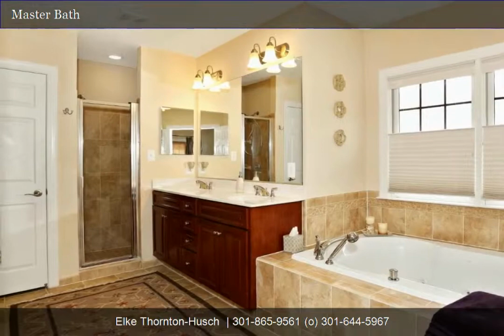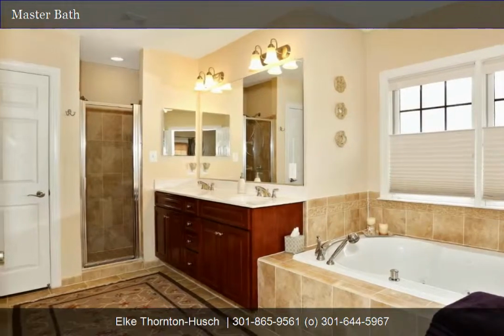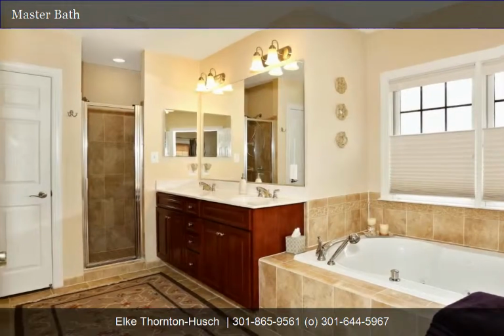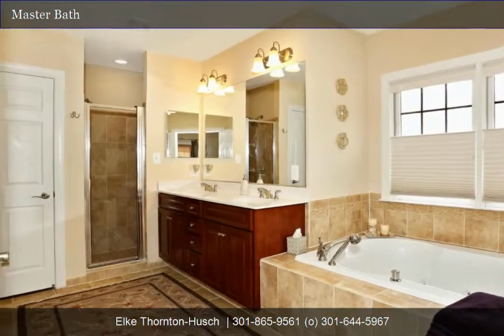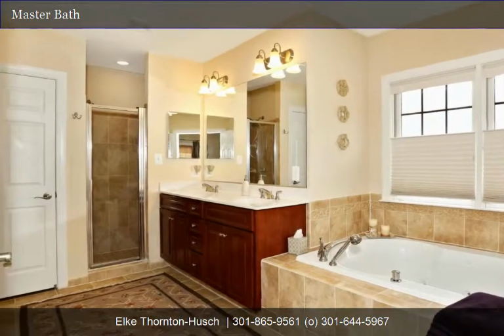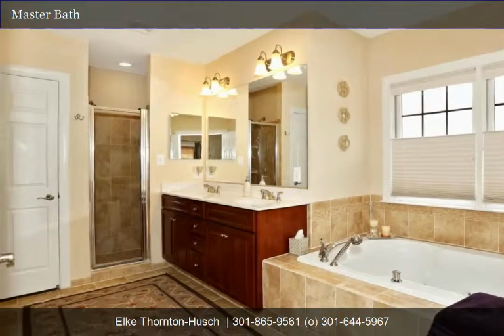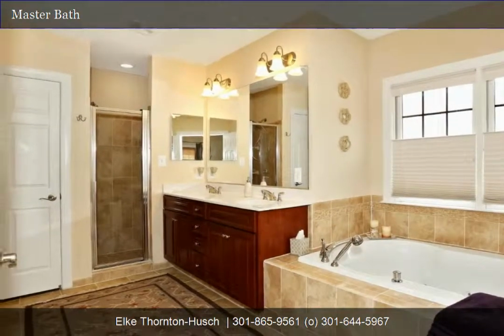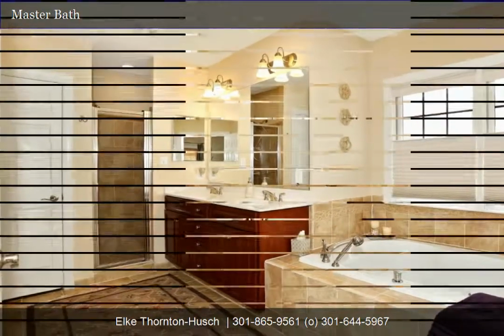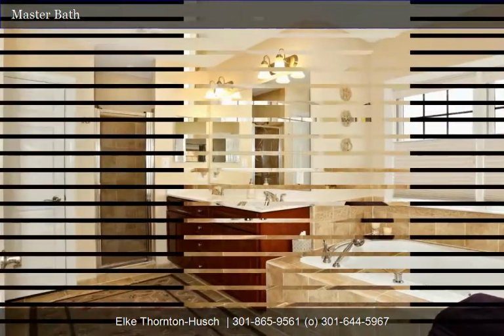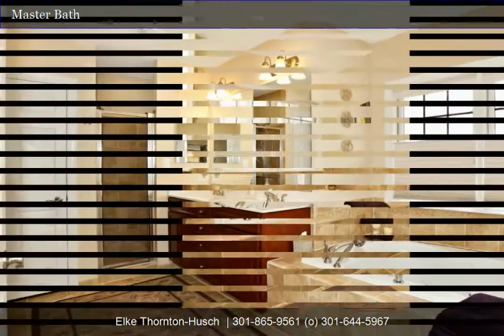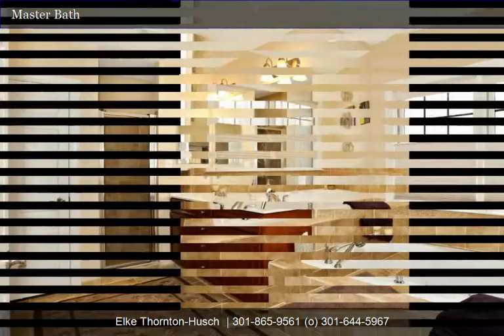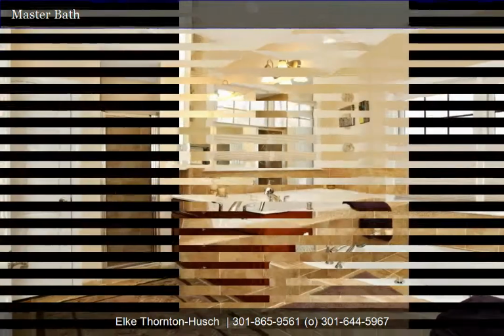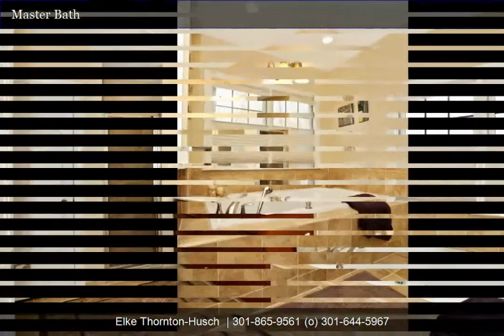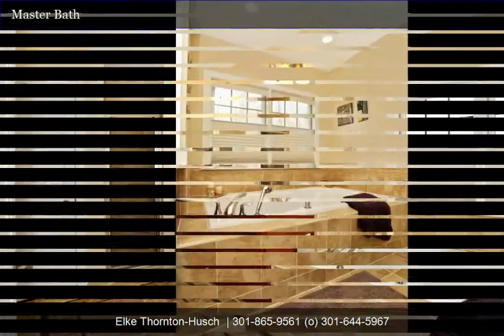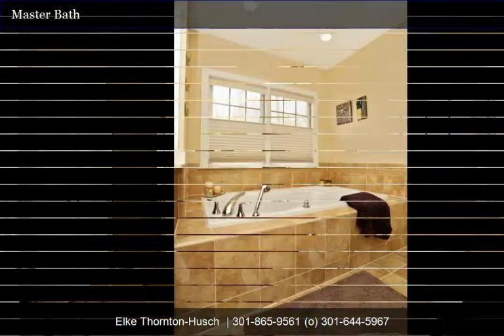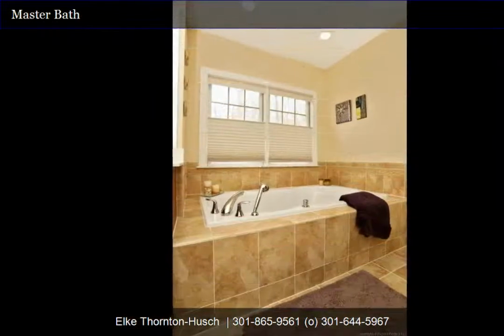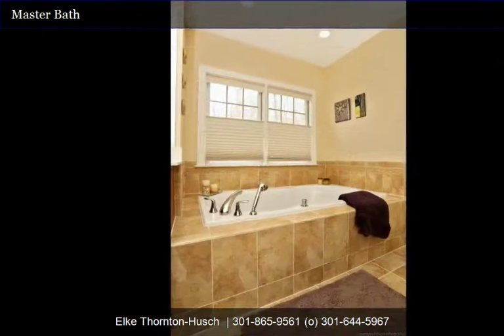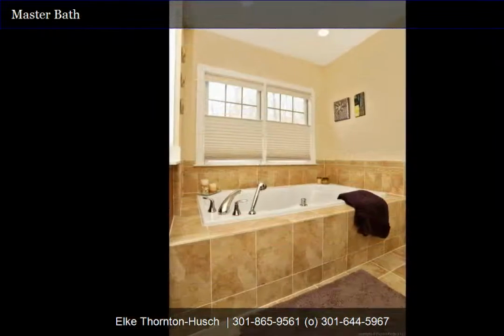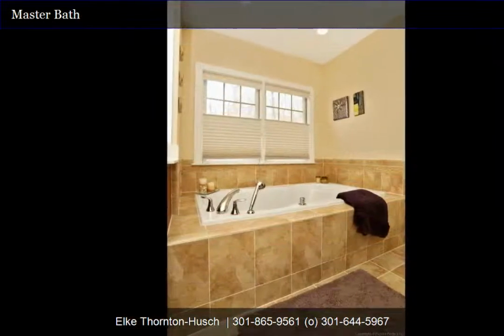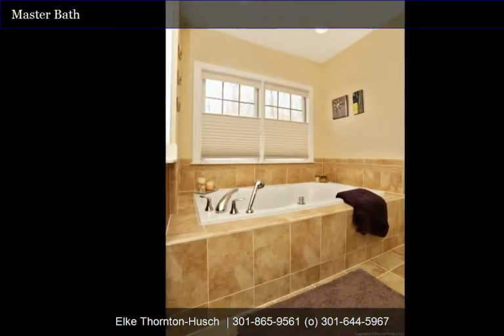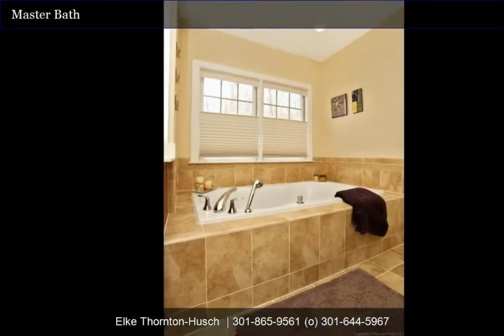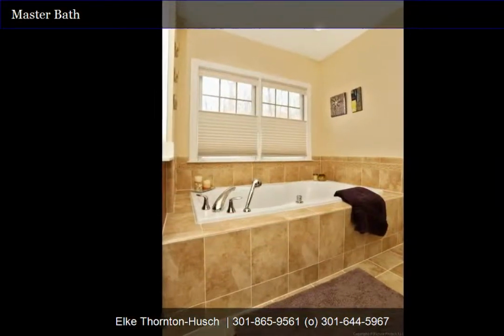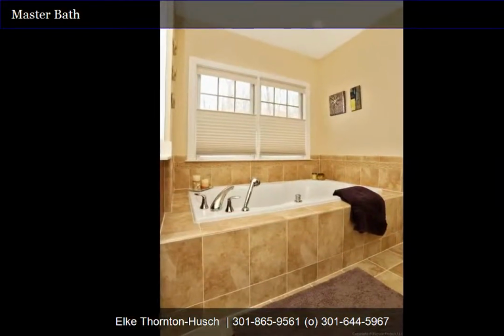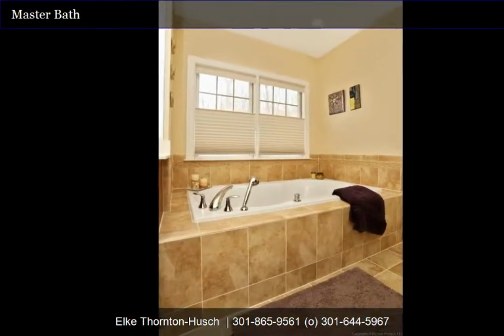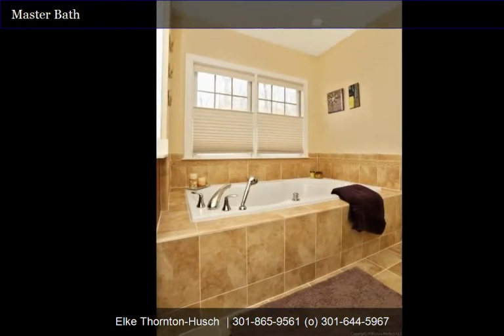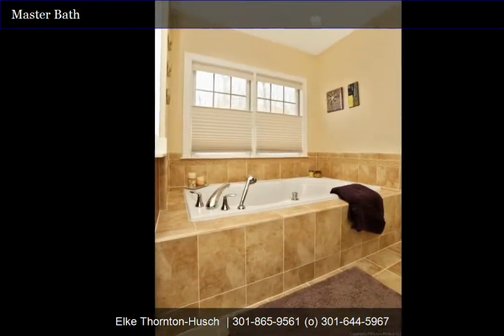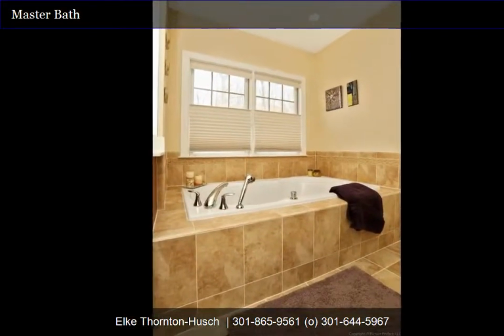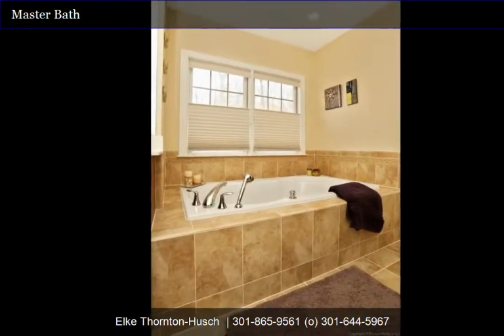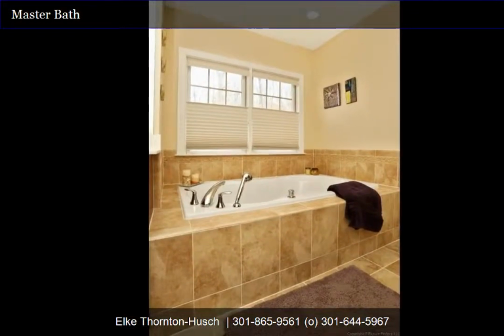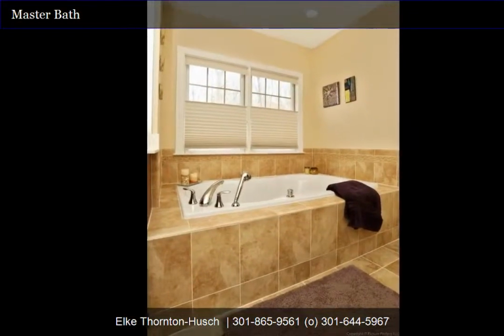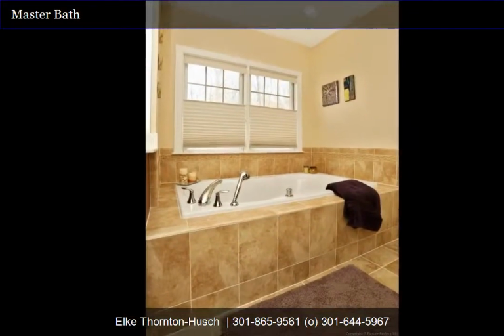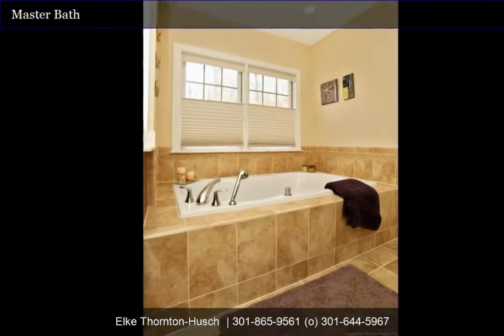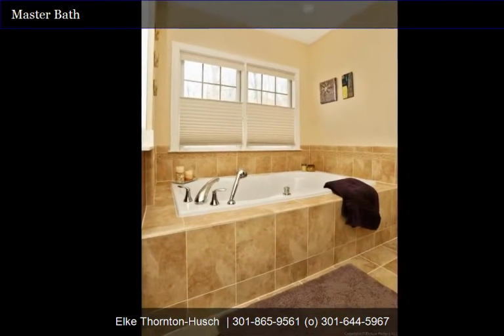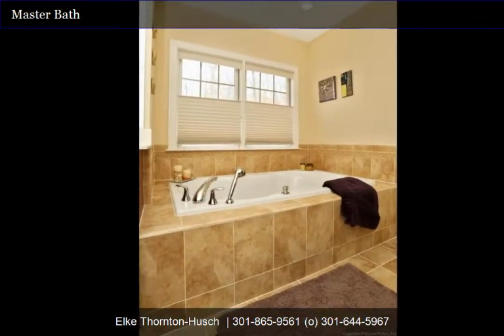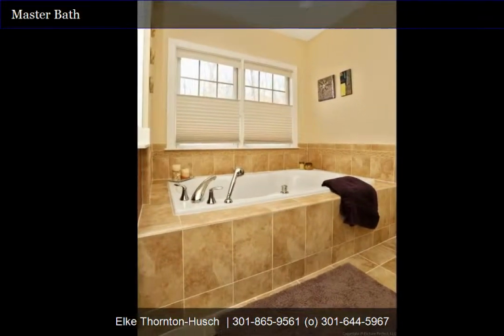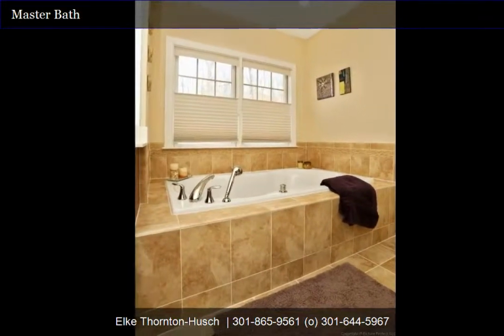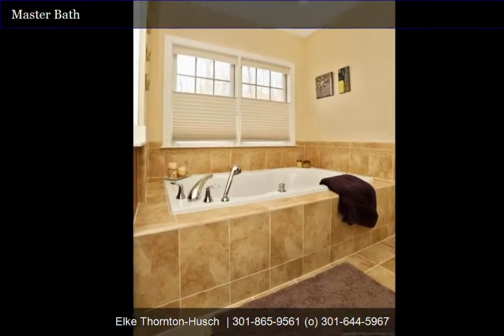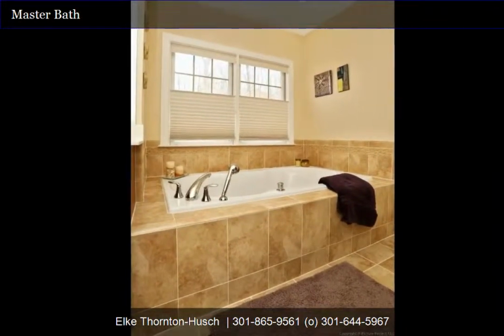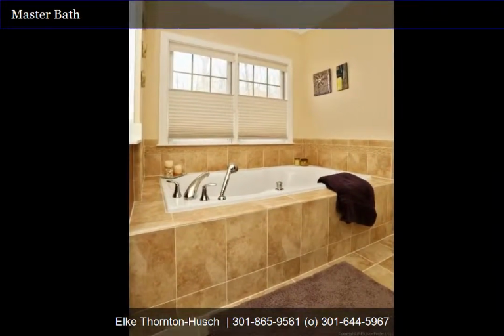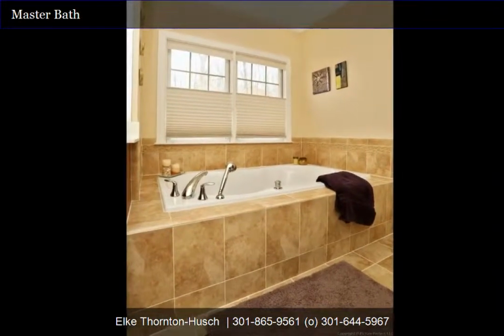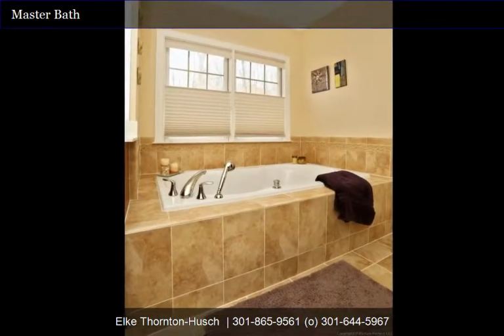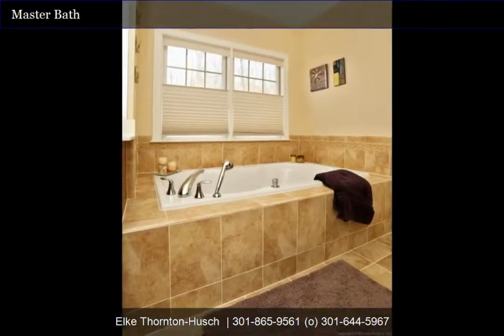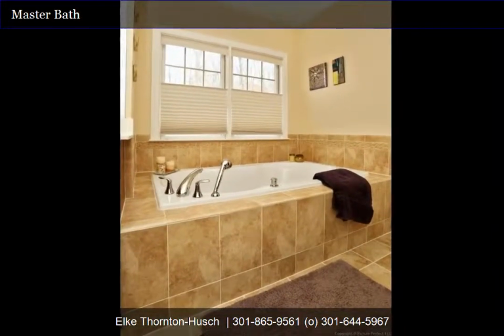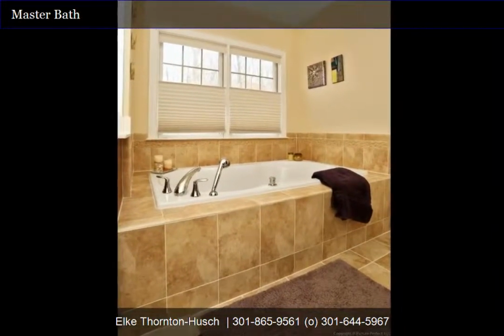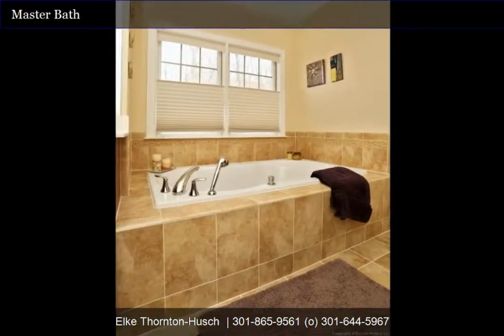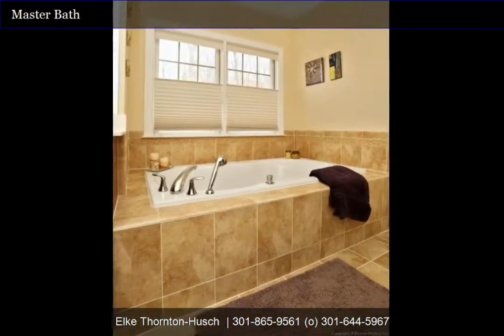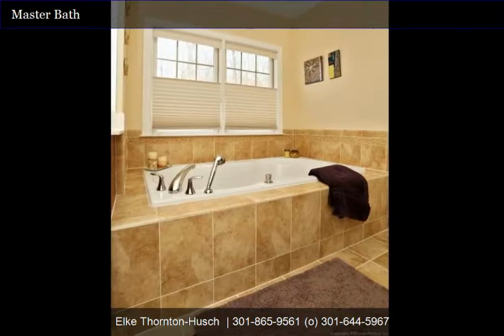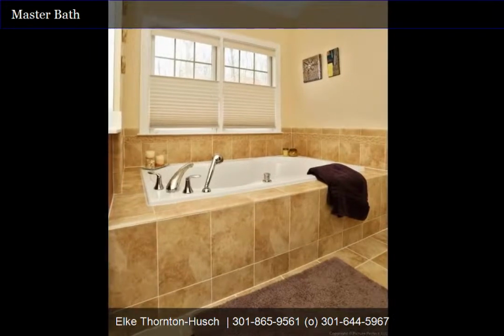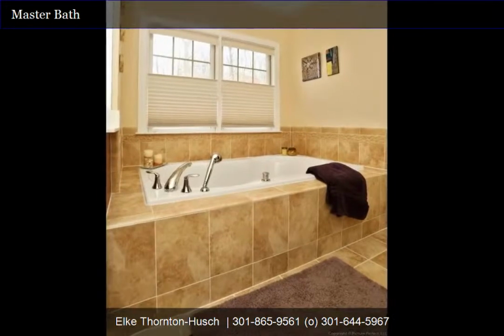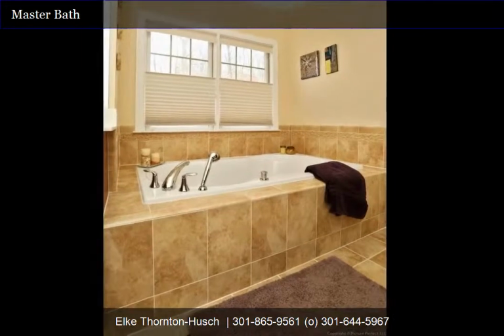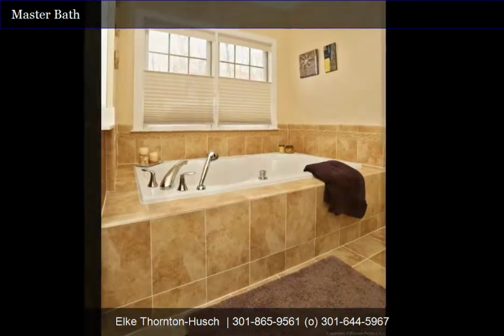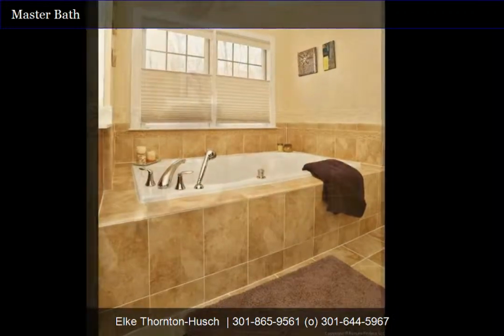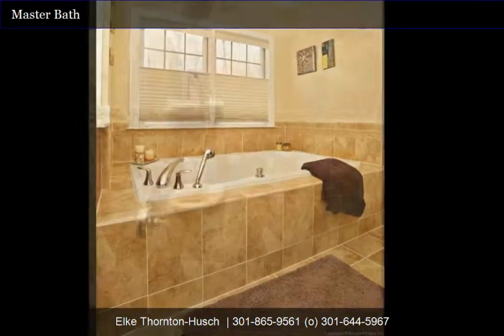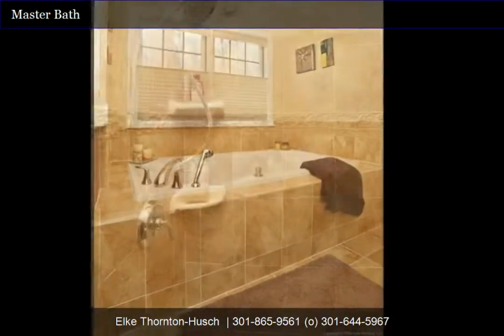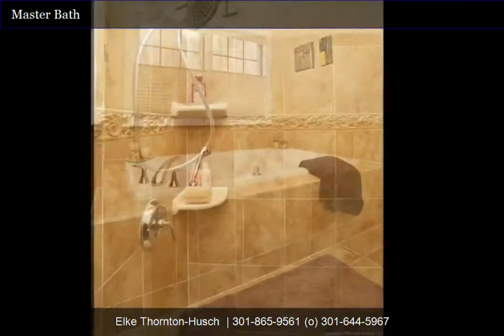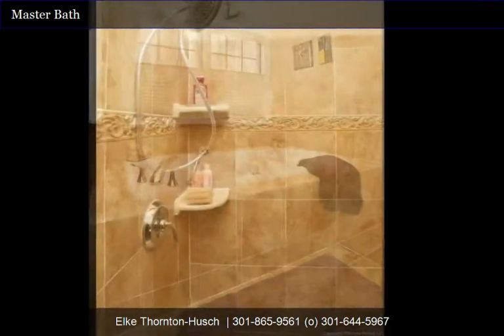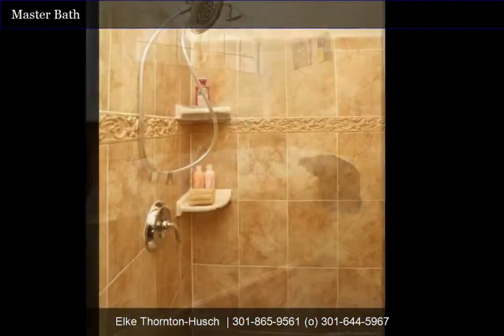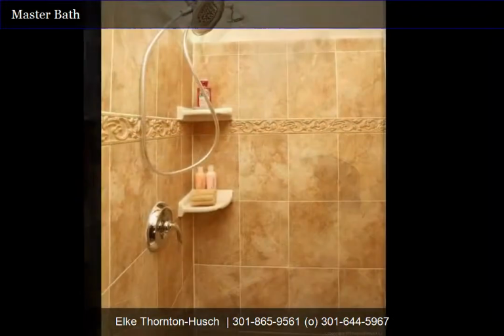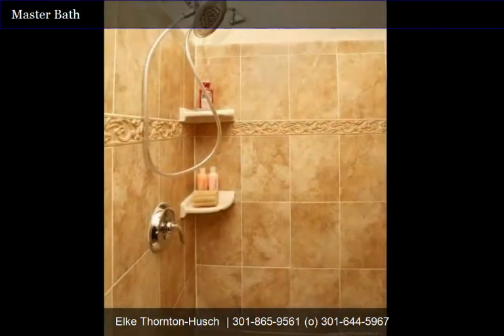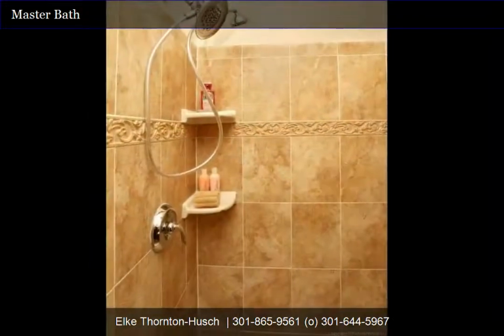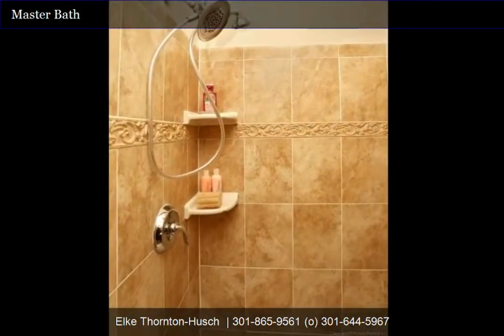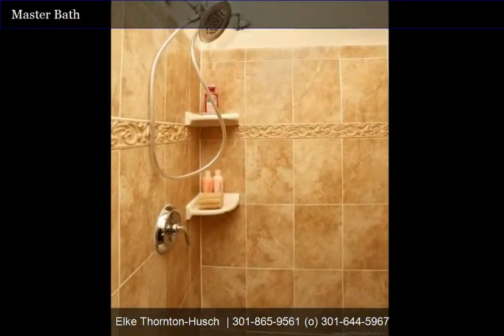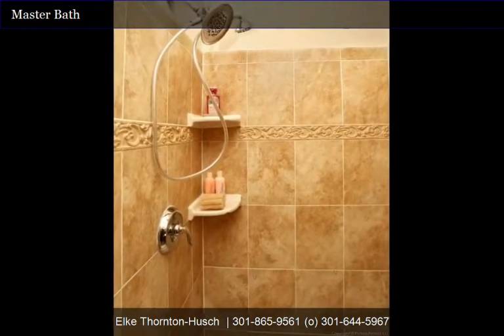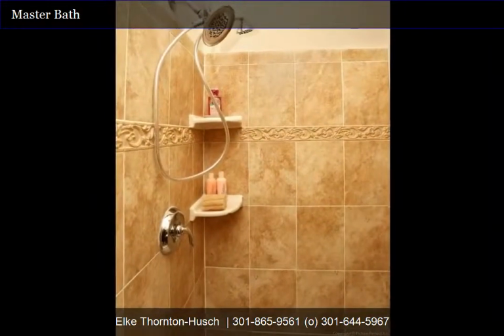The luxury master bath features a jetted tub, walk-in shower with glass doors, handheld shower and rain shower head, upgraded tile, and a linen closet.